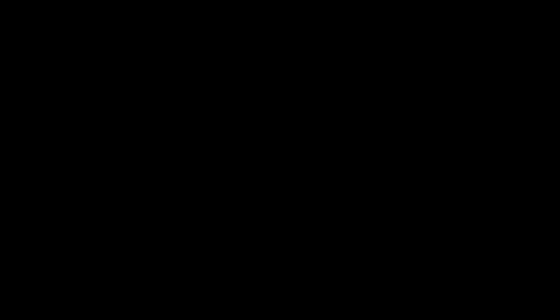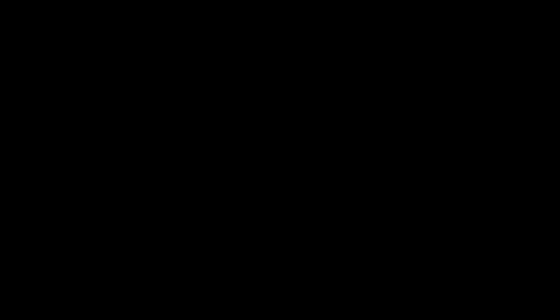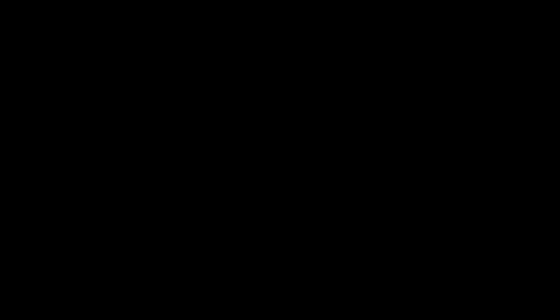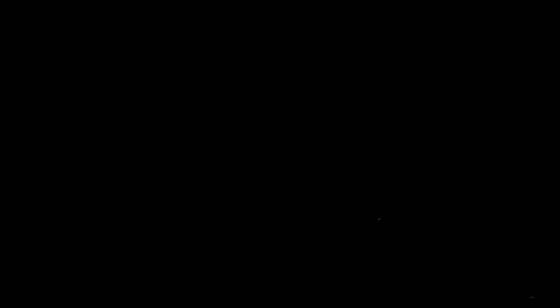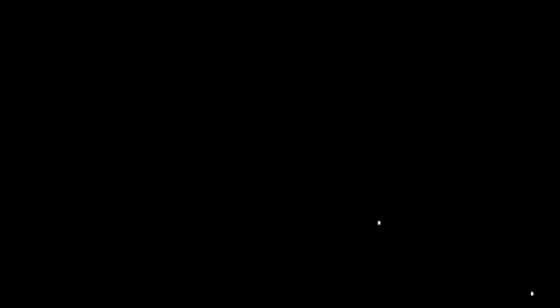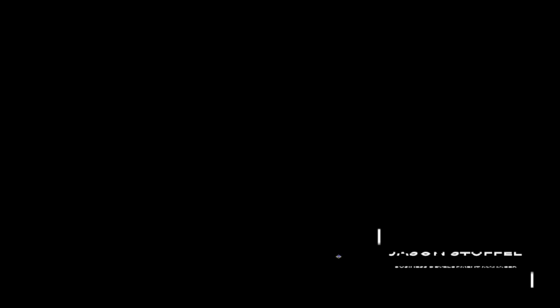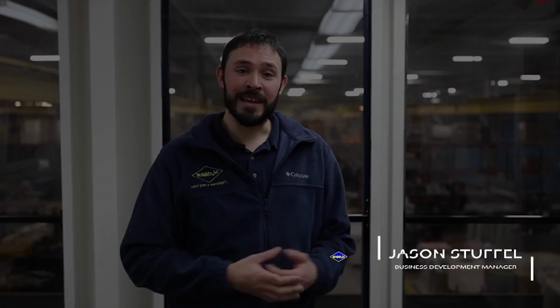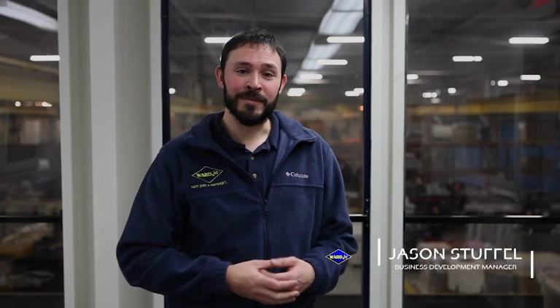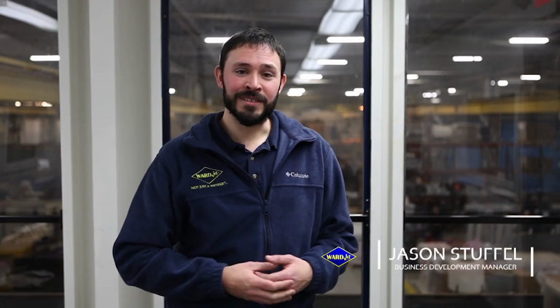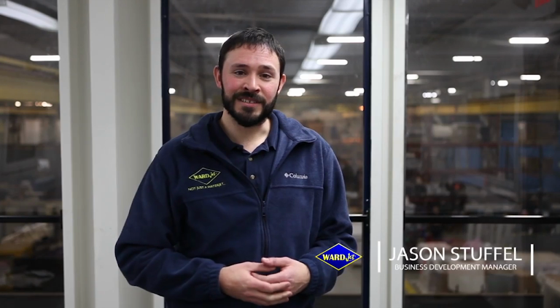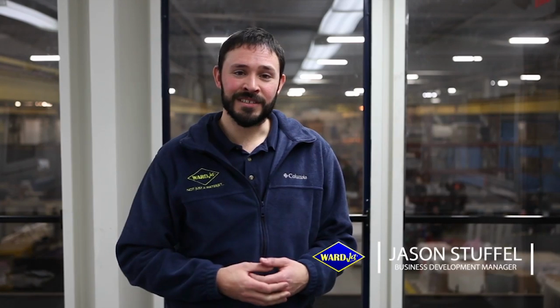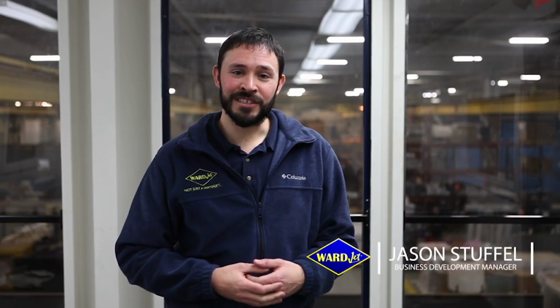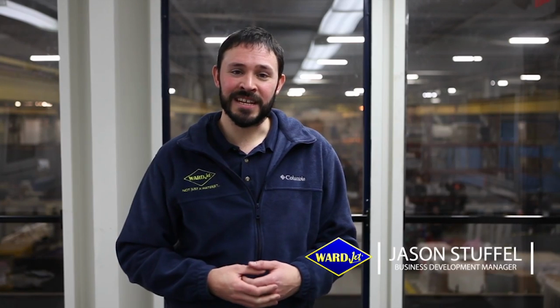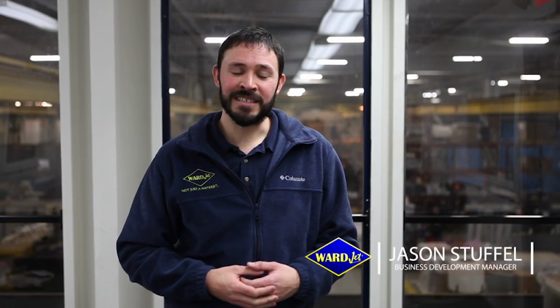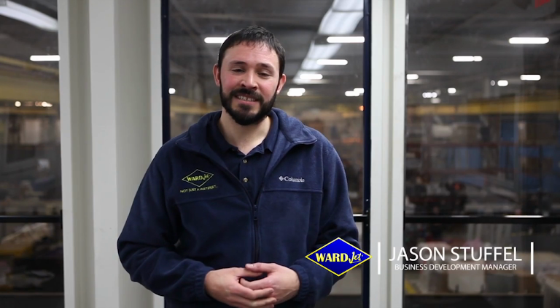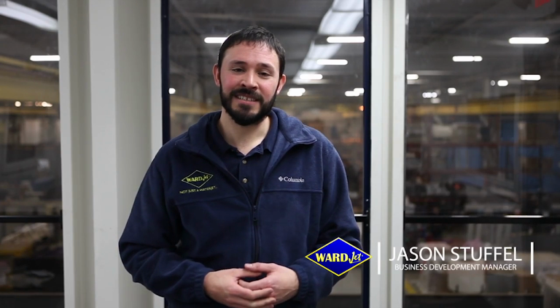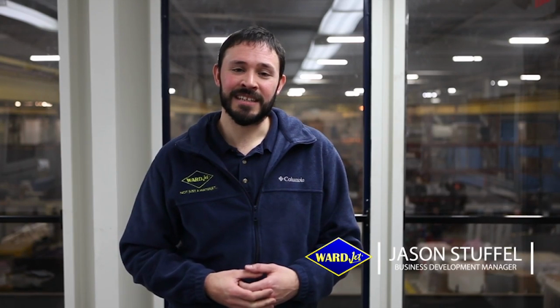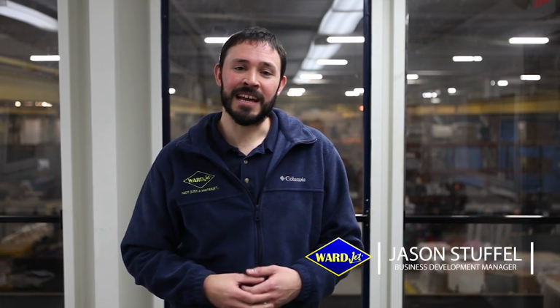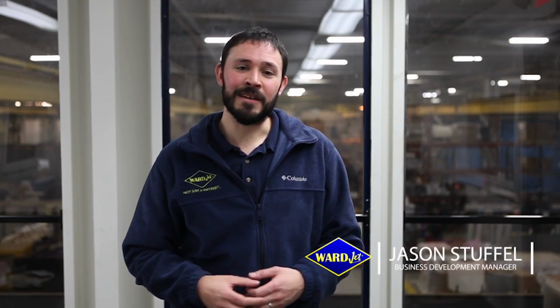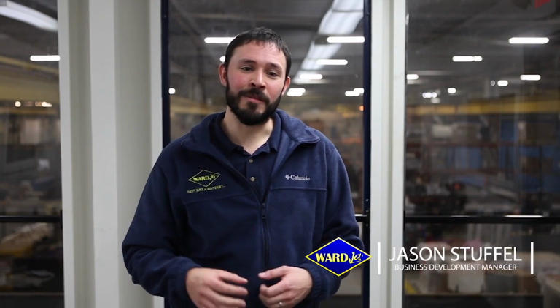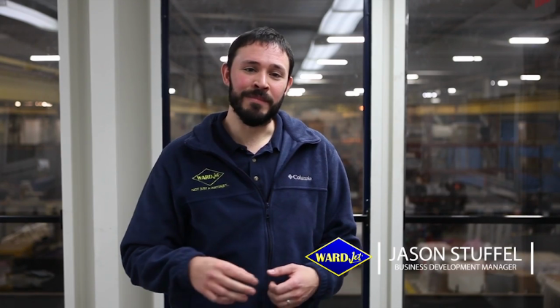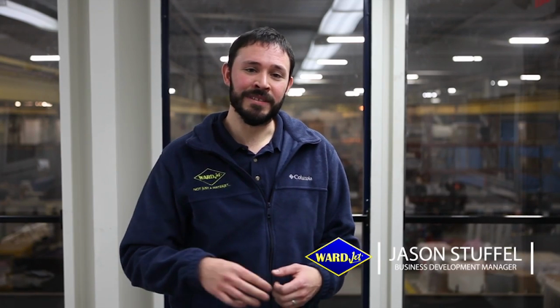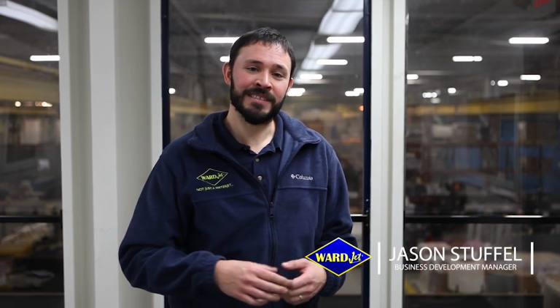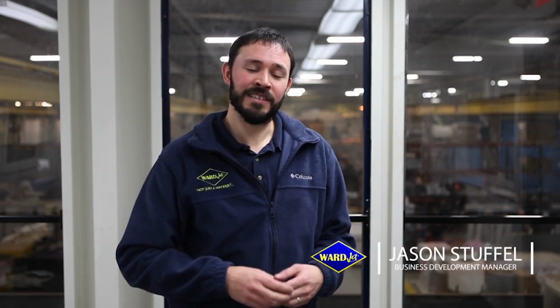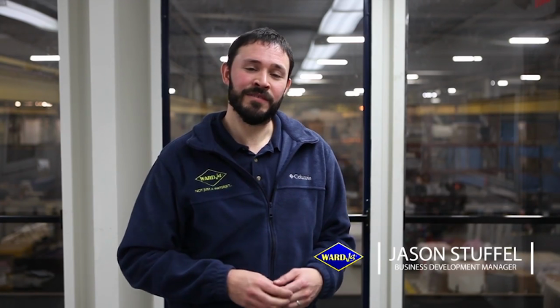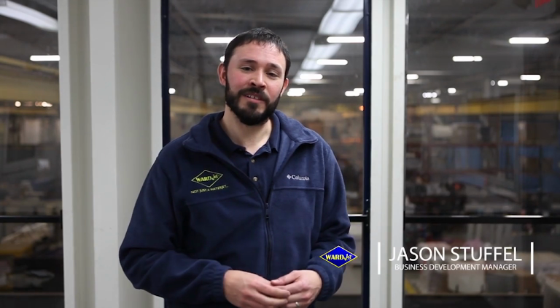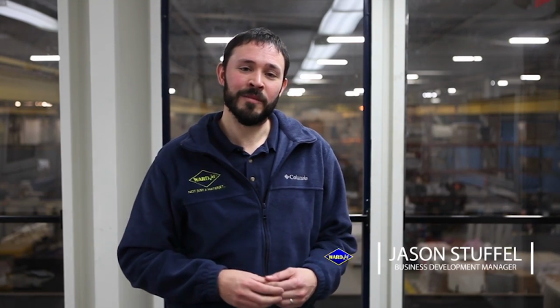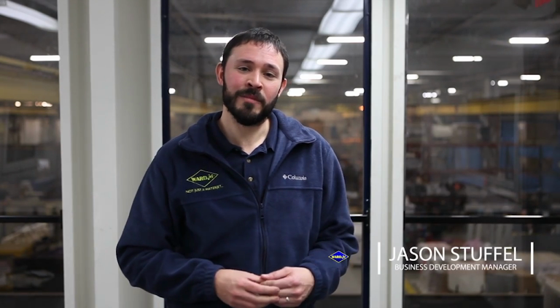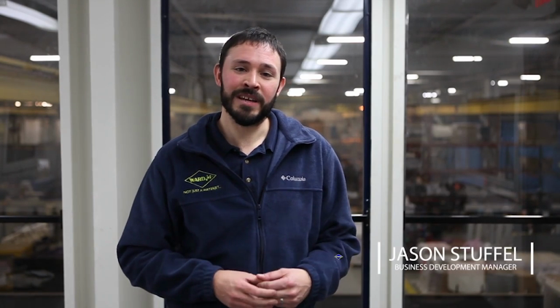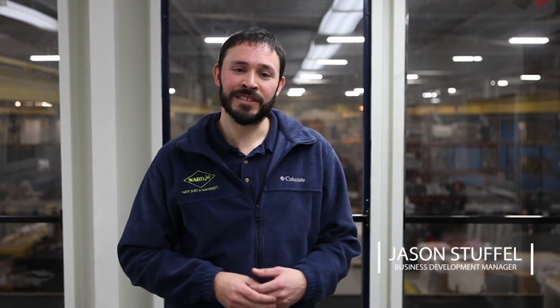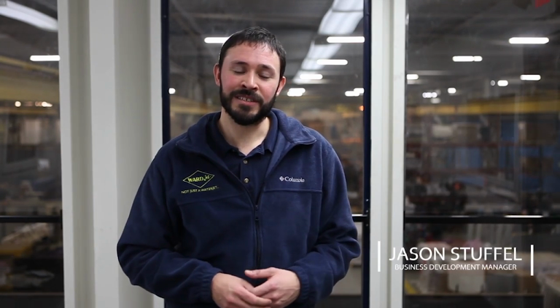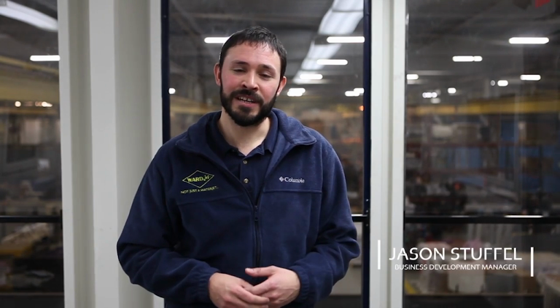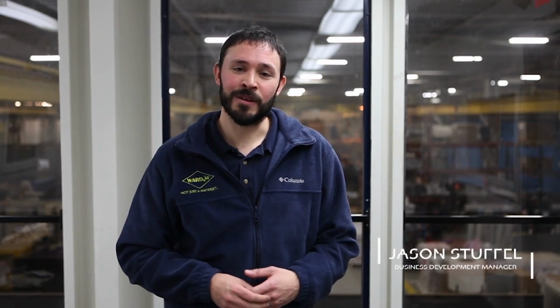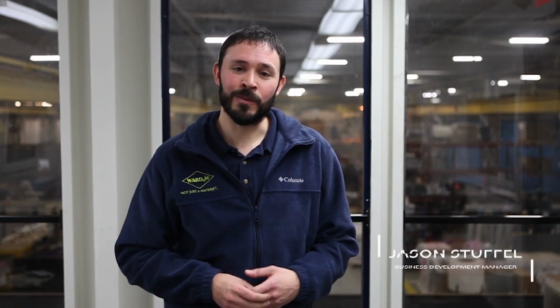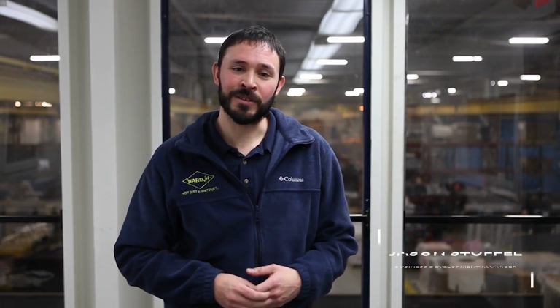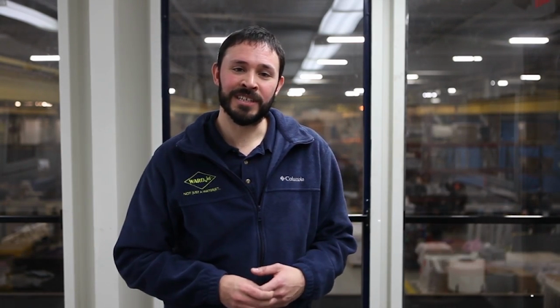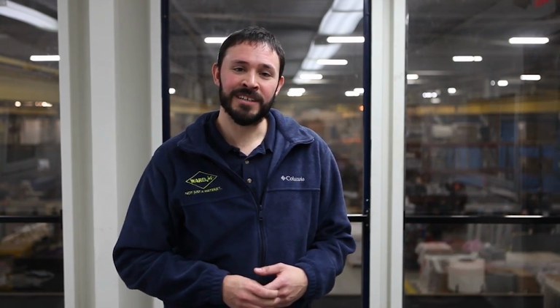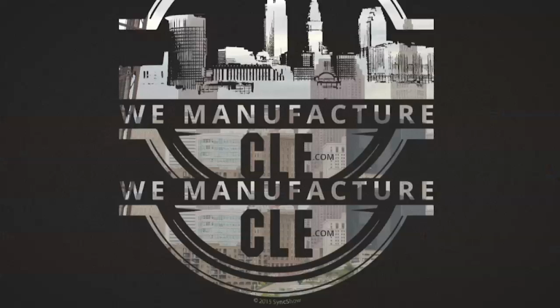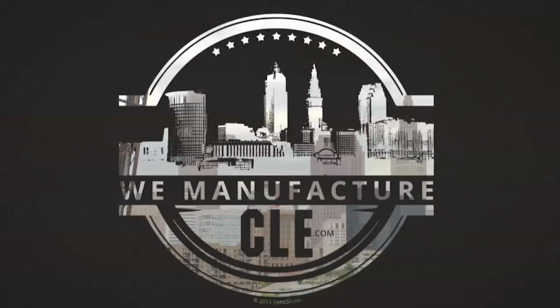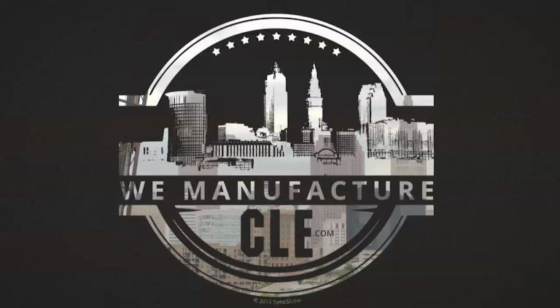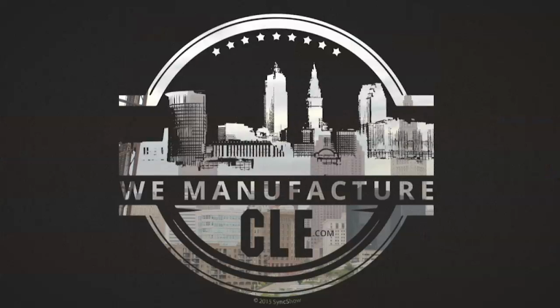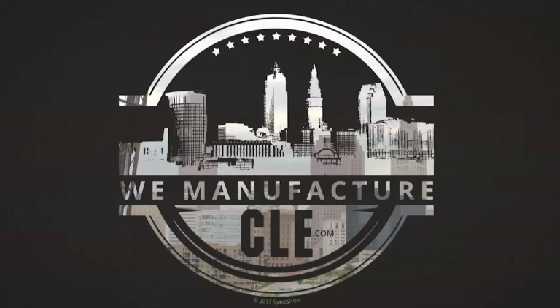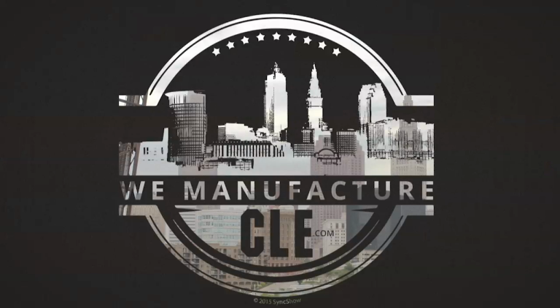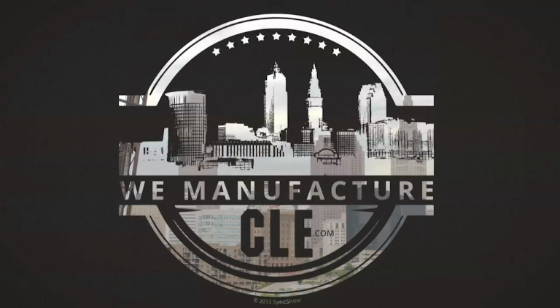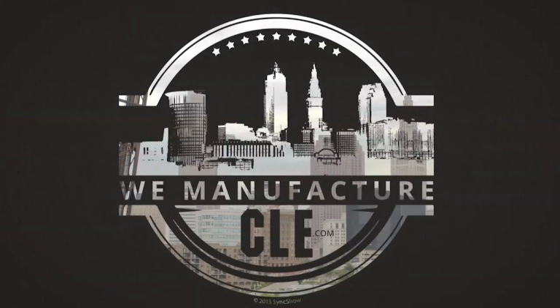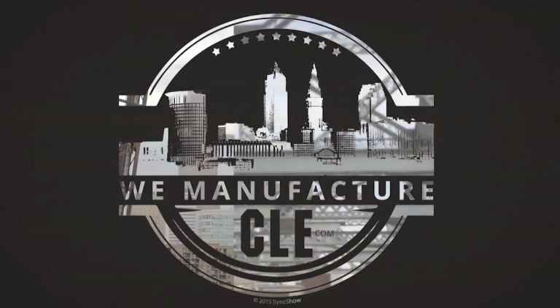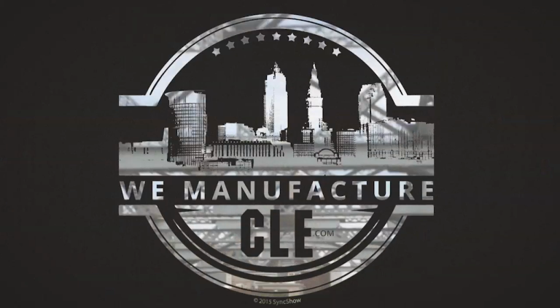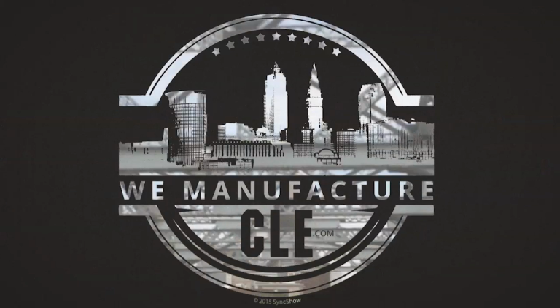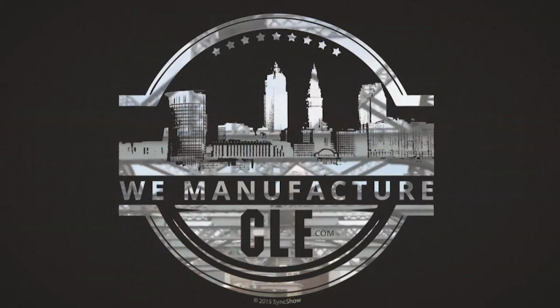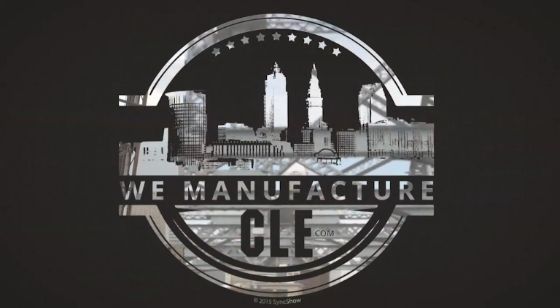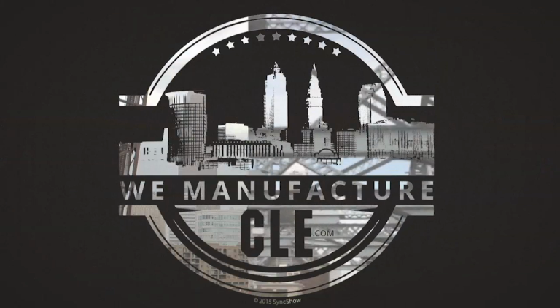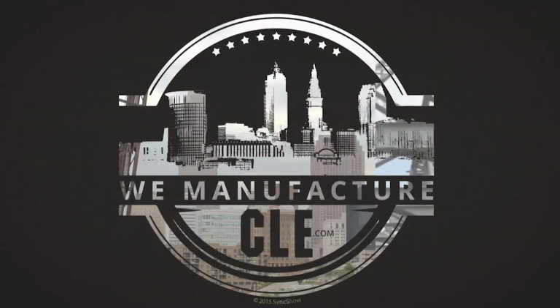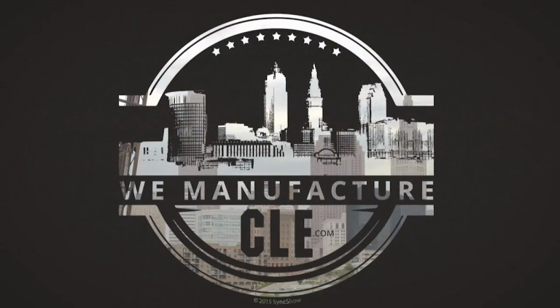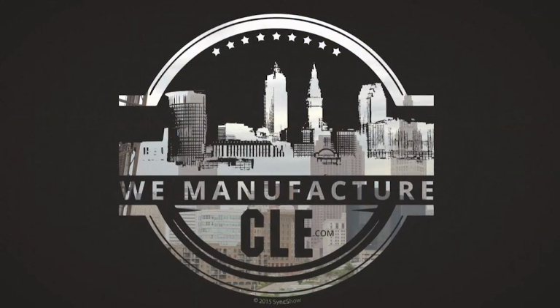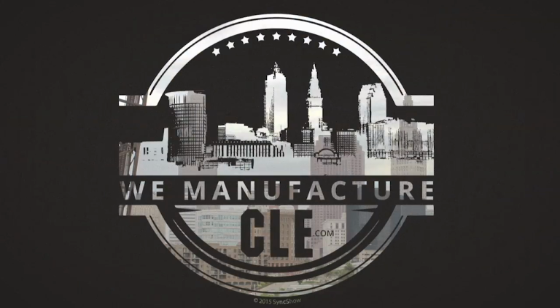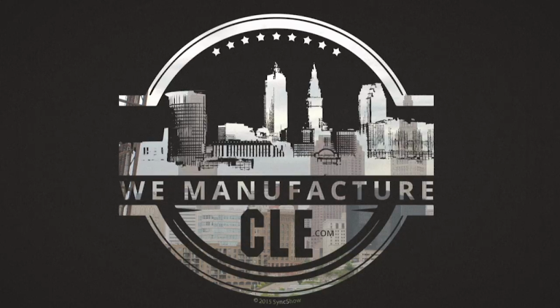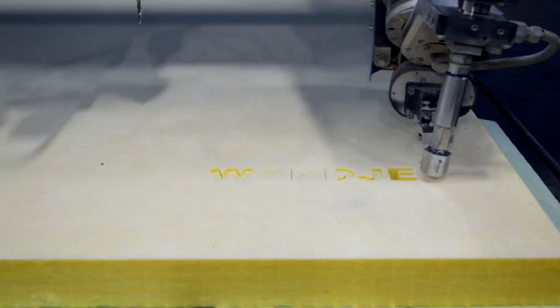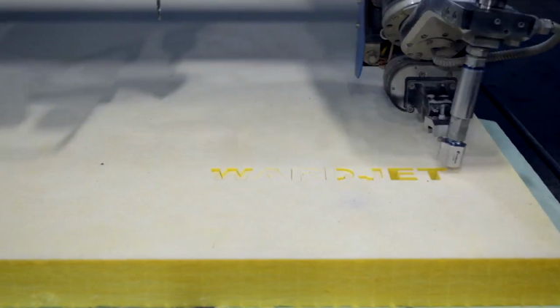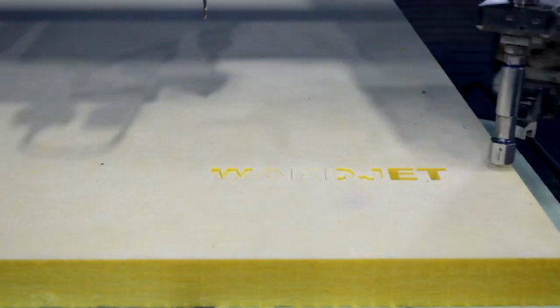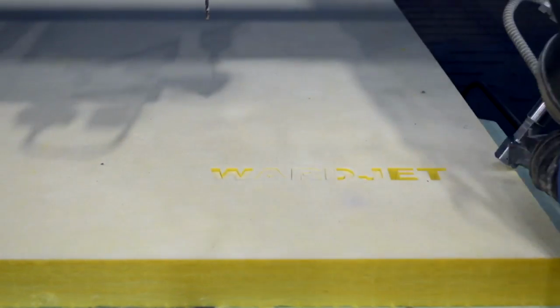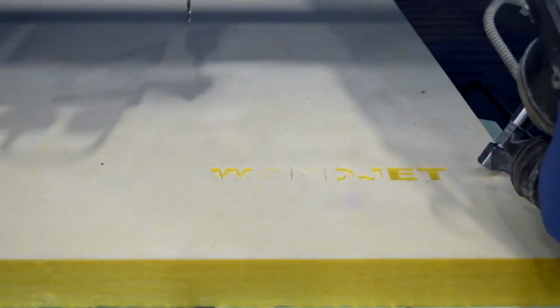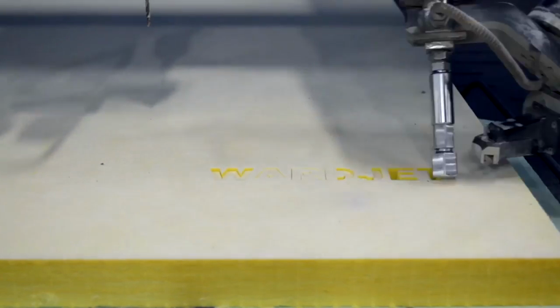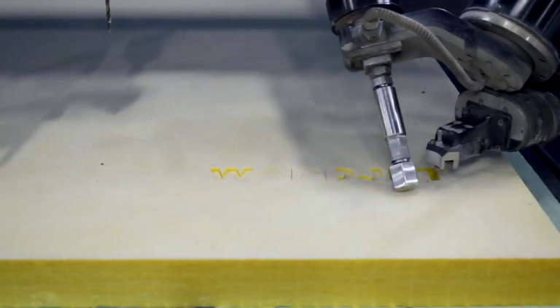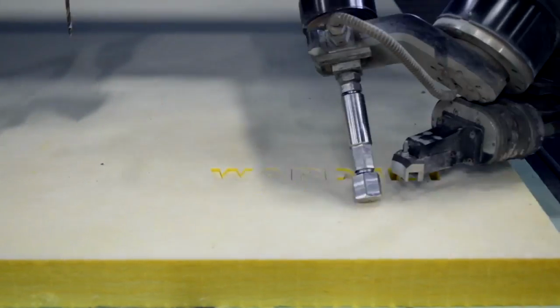My name is Jason and I am a business development manager here at Warjet. We work on a lot of the sales and custom applications that we get into.